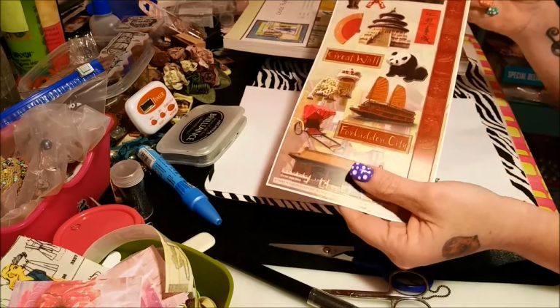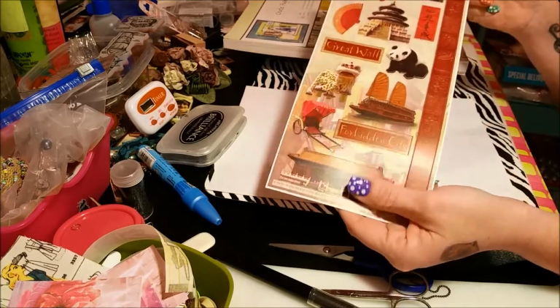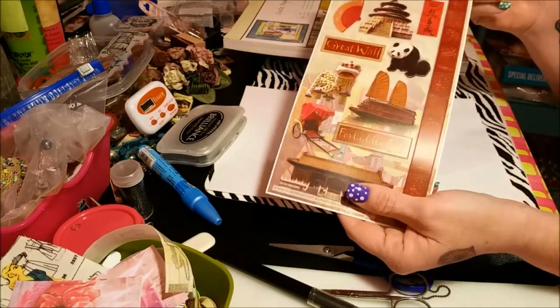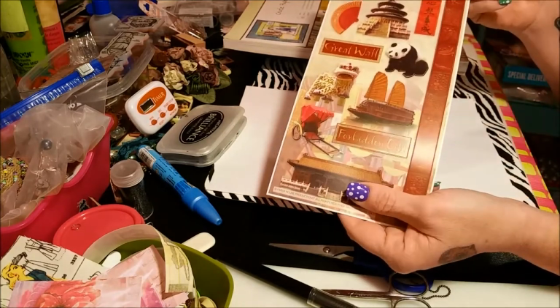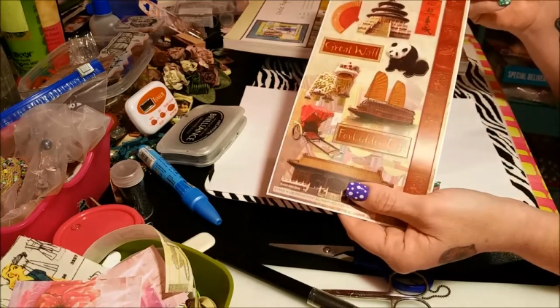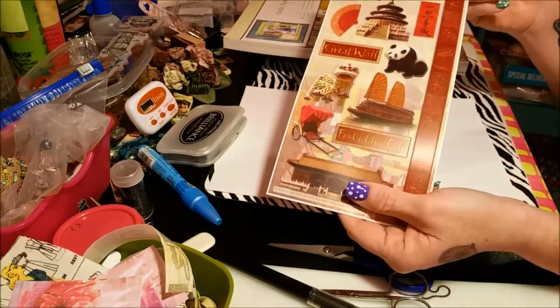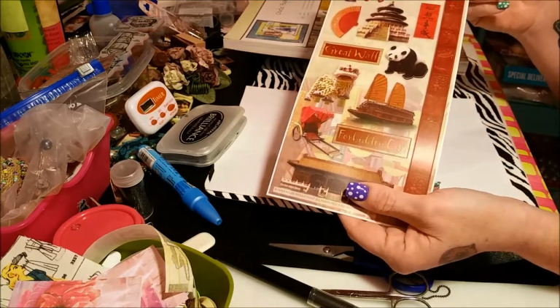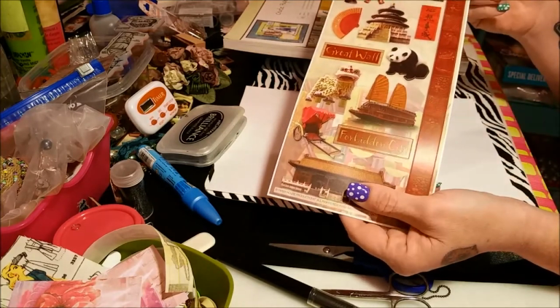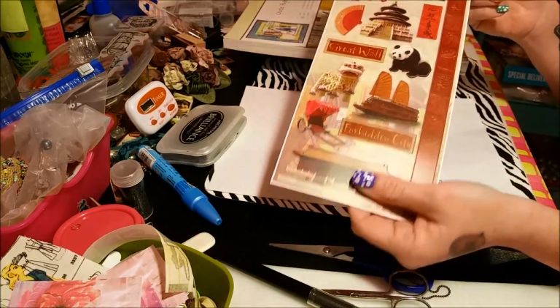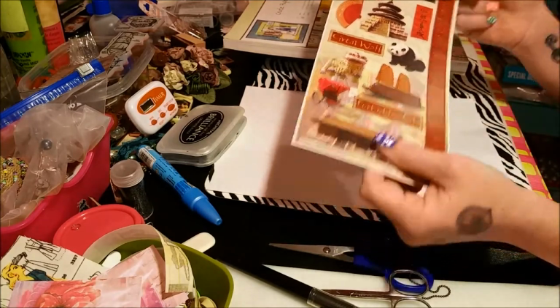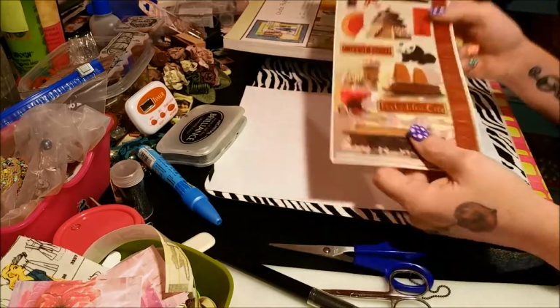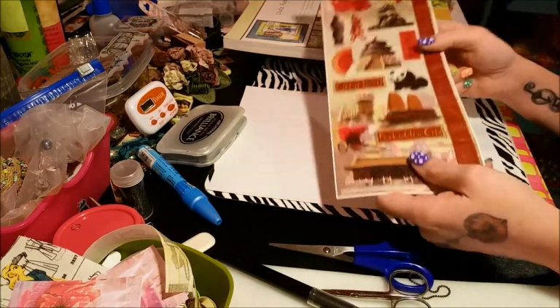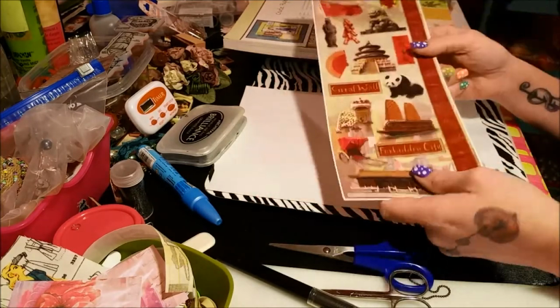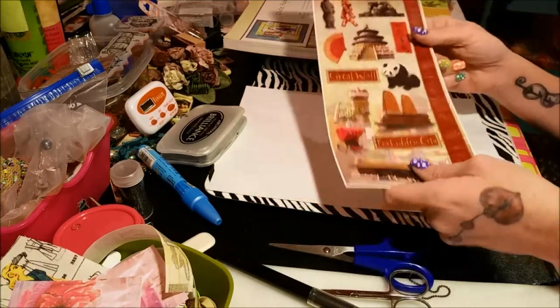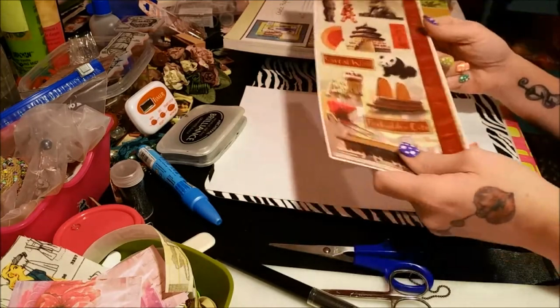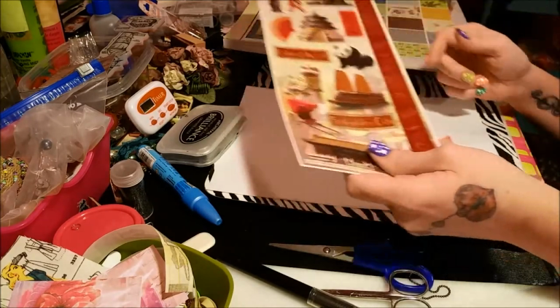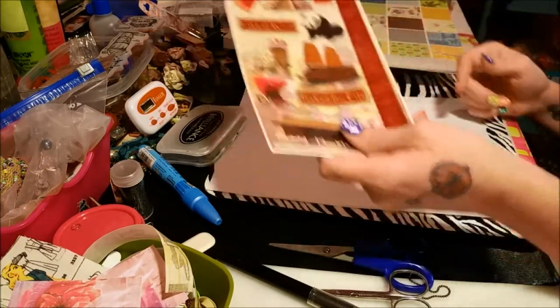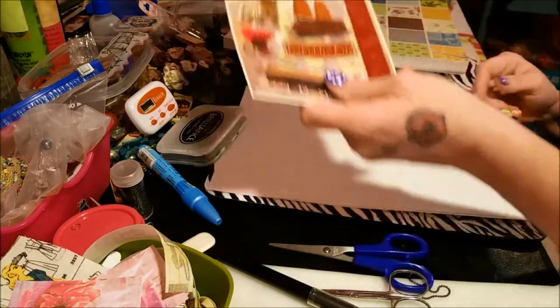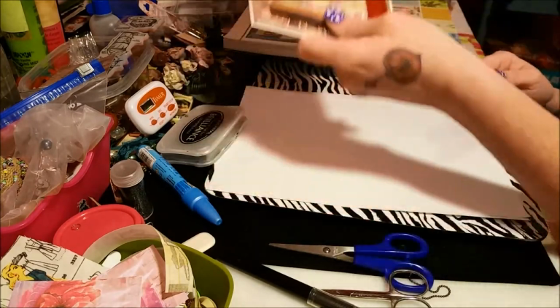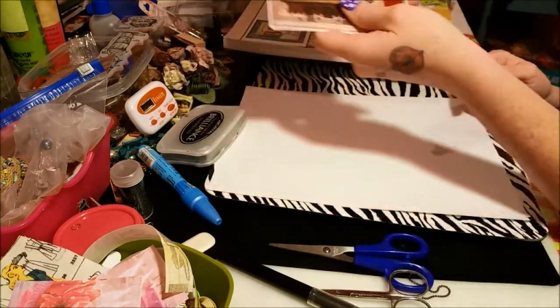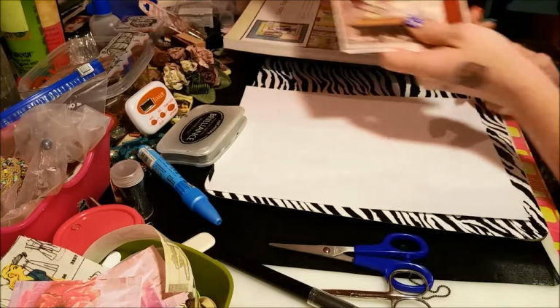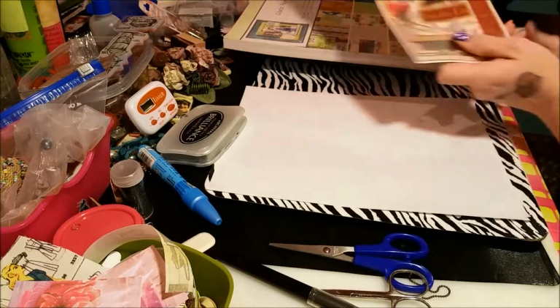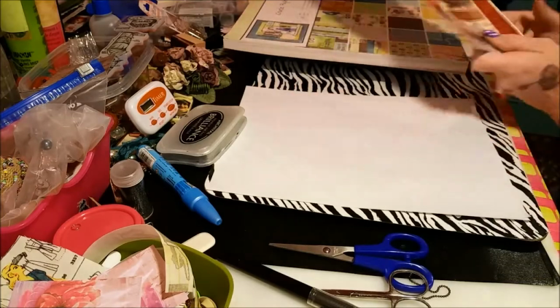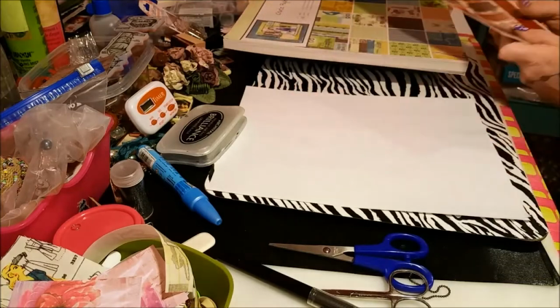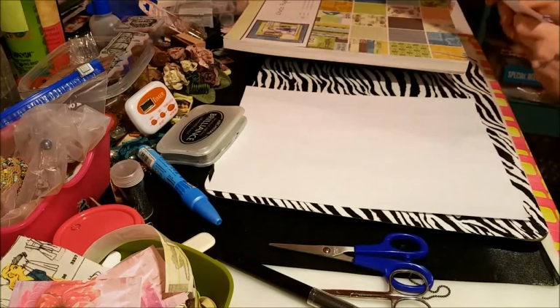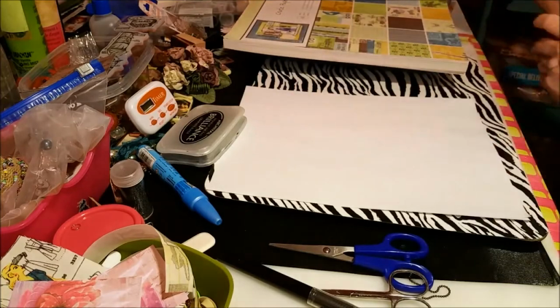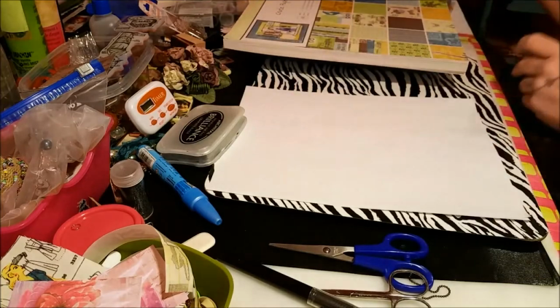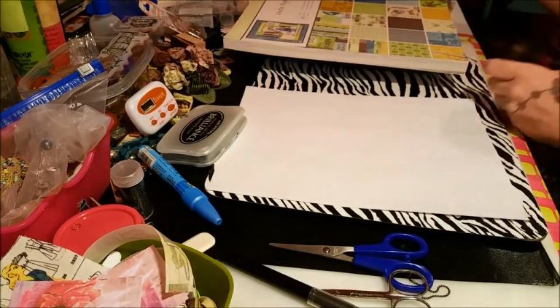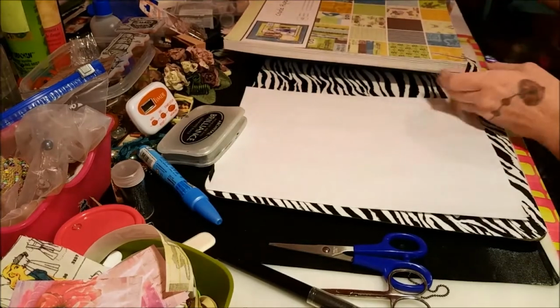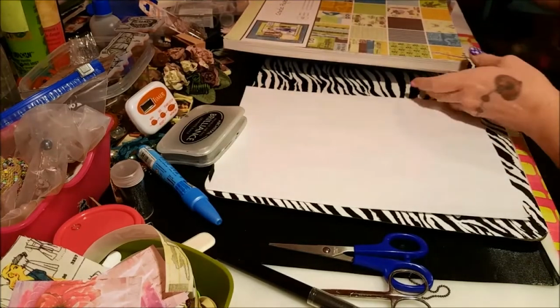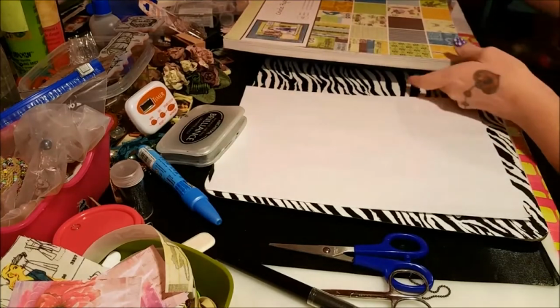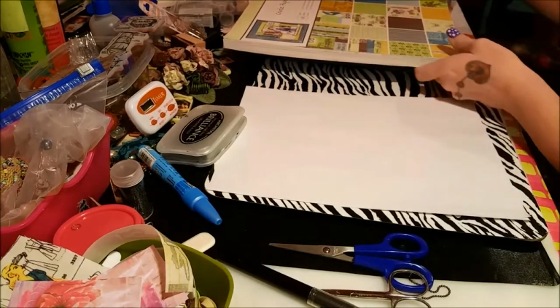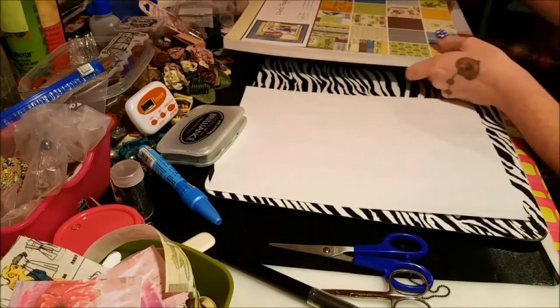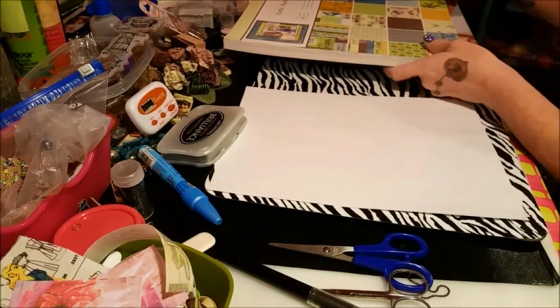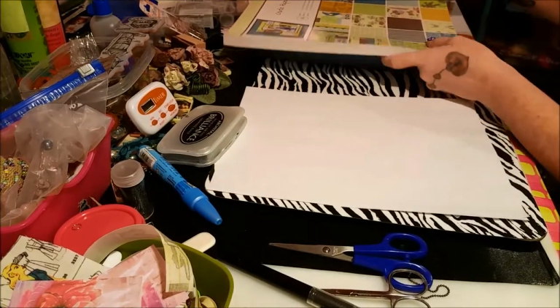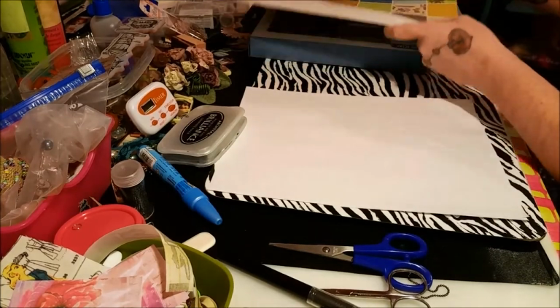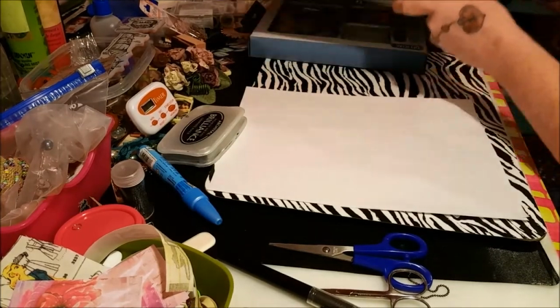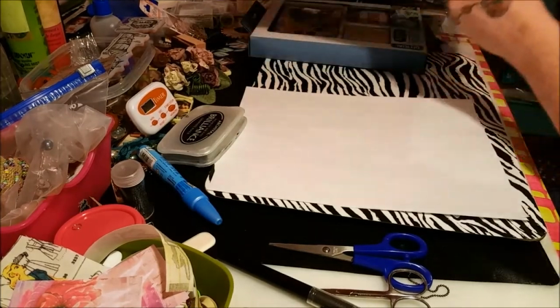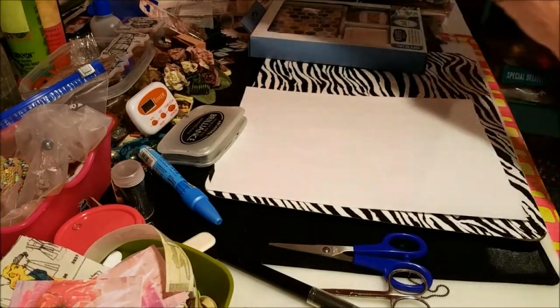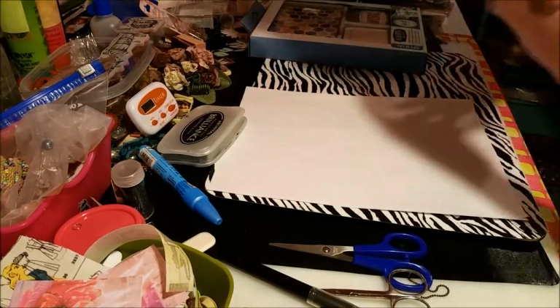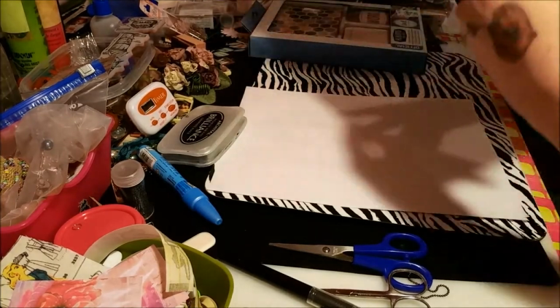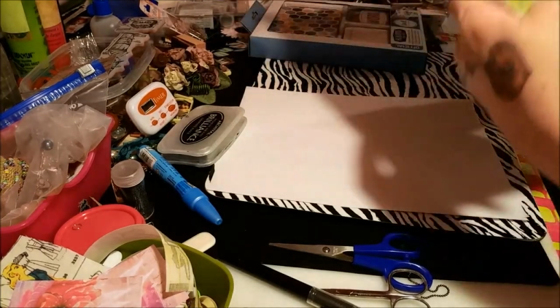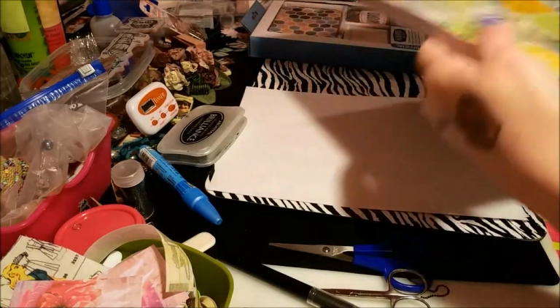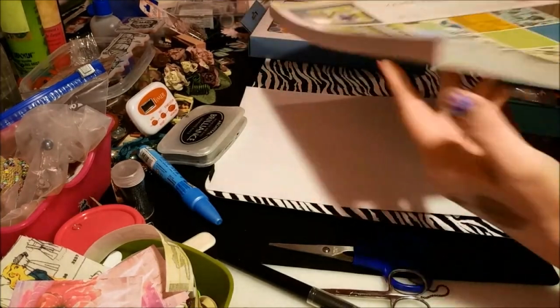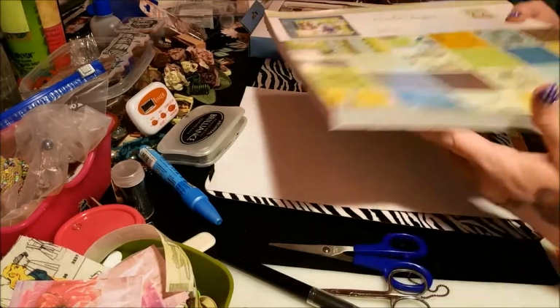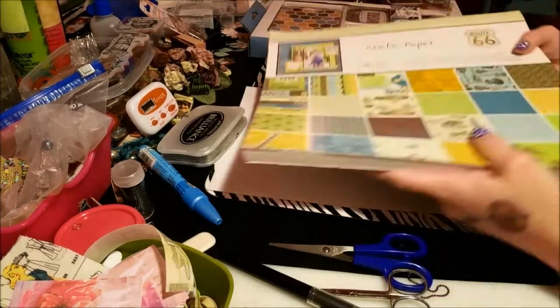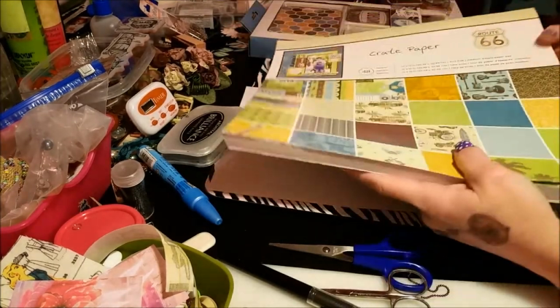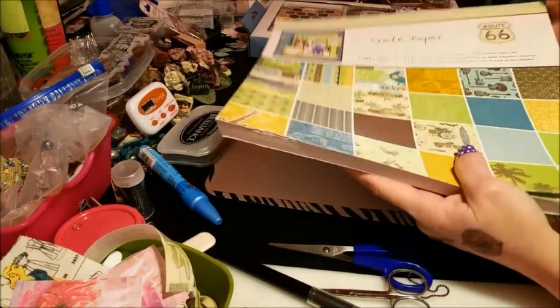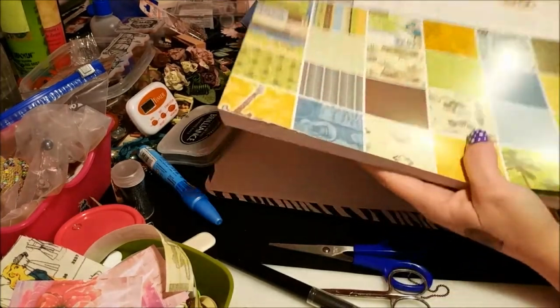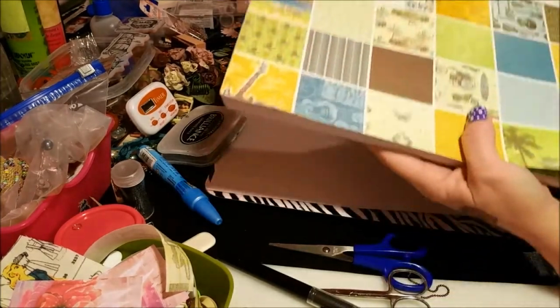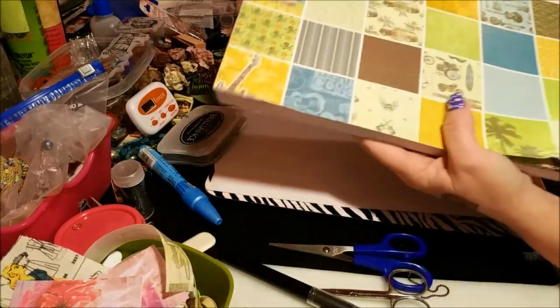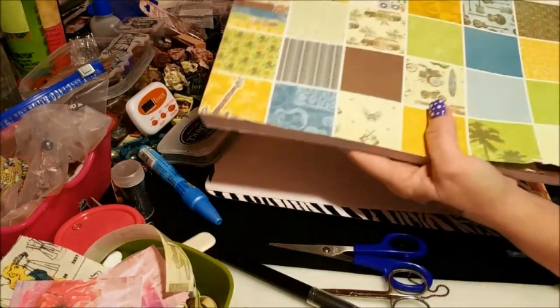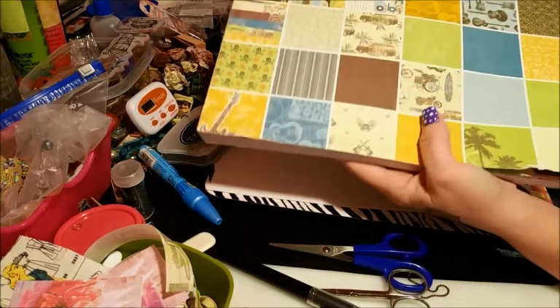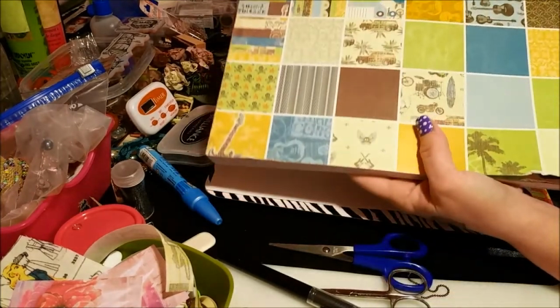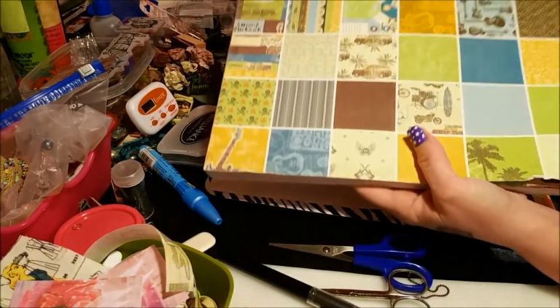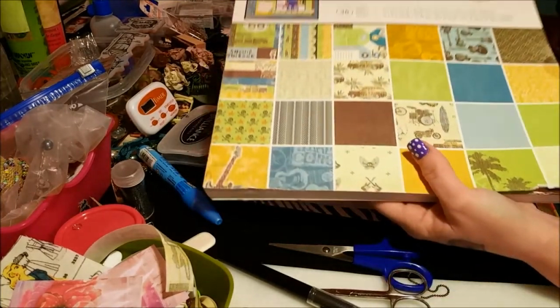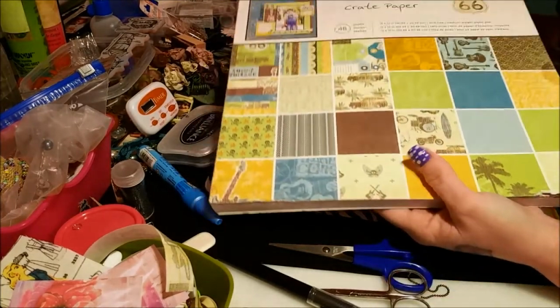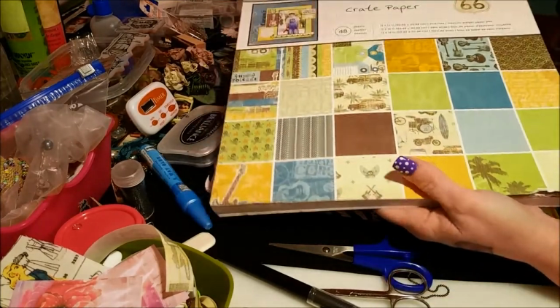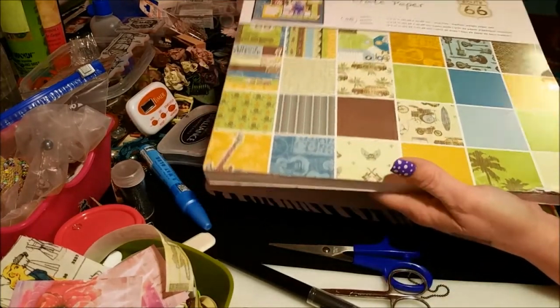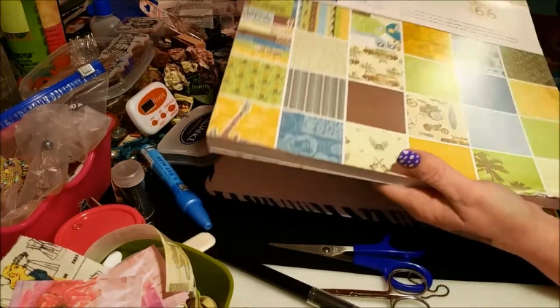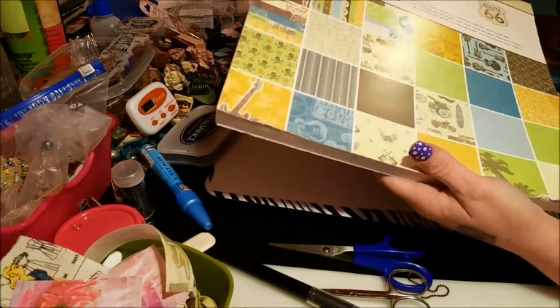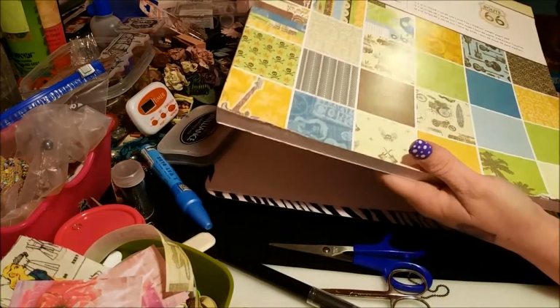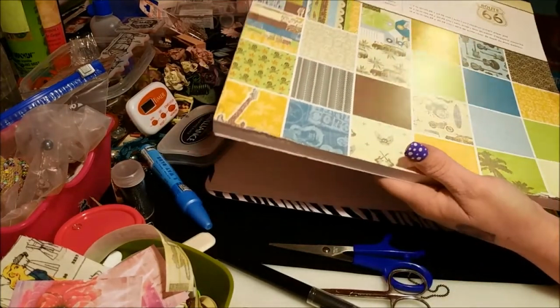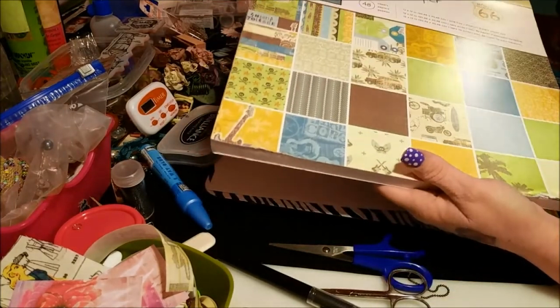I'll use some of my Graphic 45 paper that I have with Asian themes on it. I thought that was pretty cool. And then I got this paper, this big pack of paper.